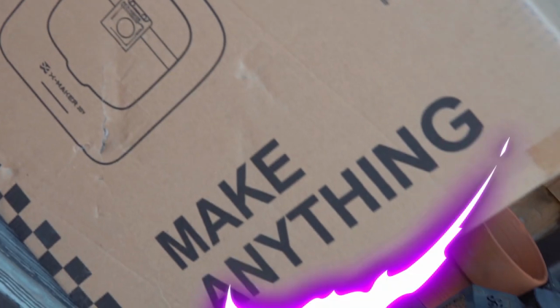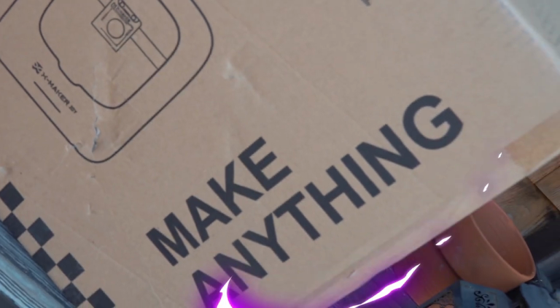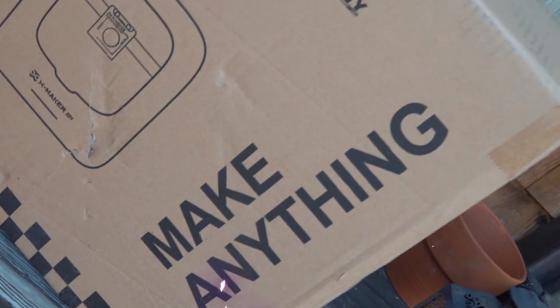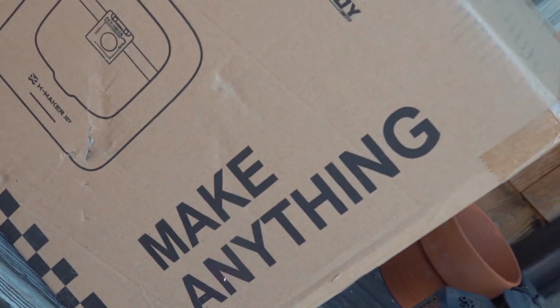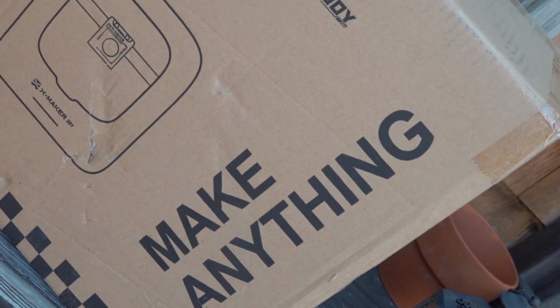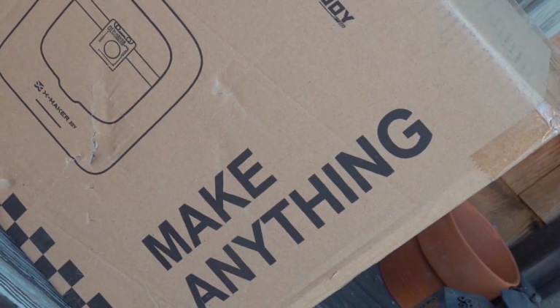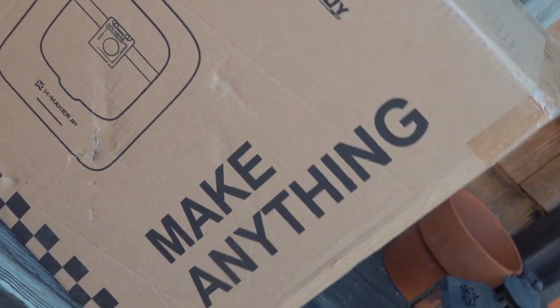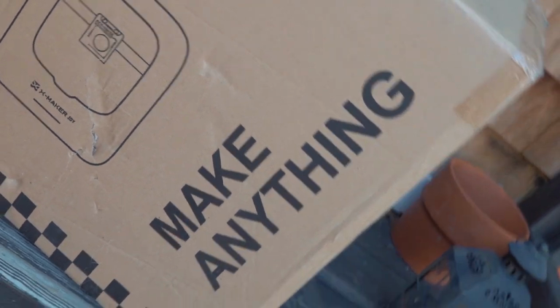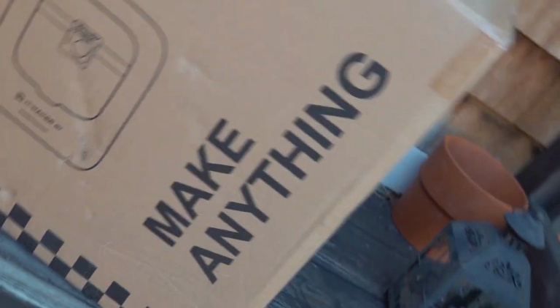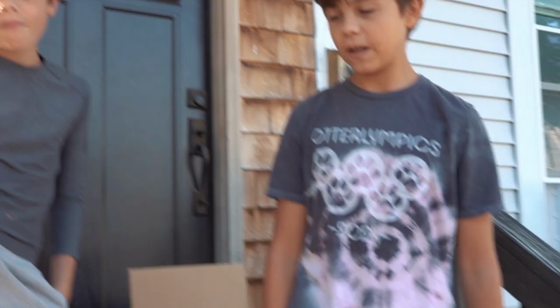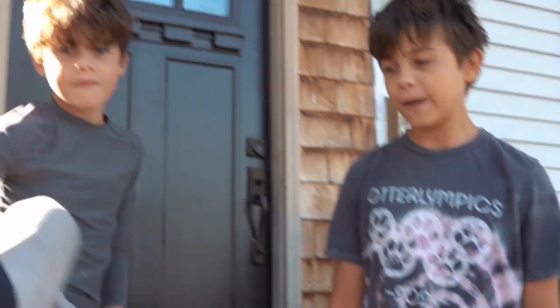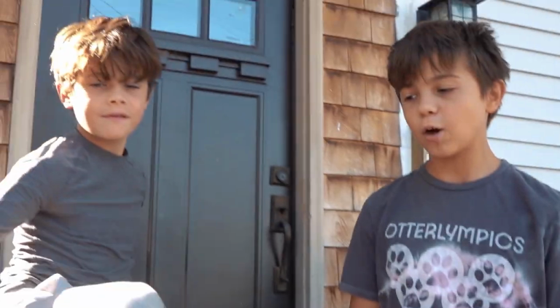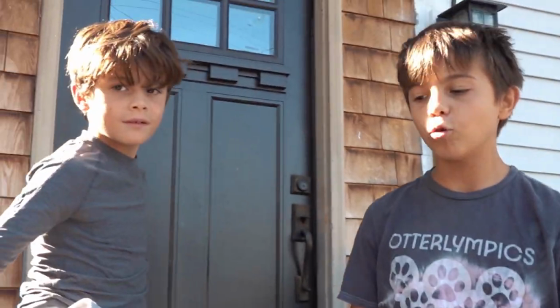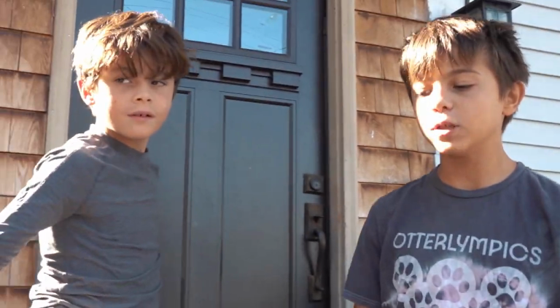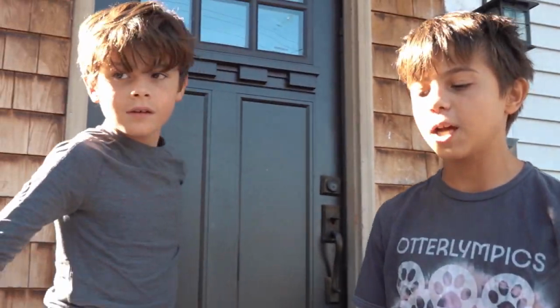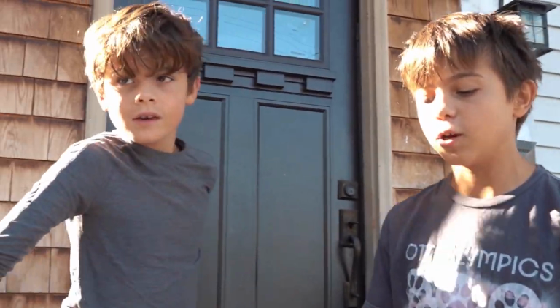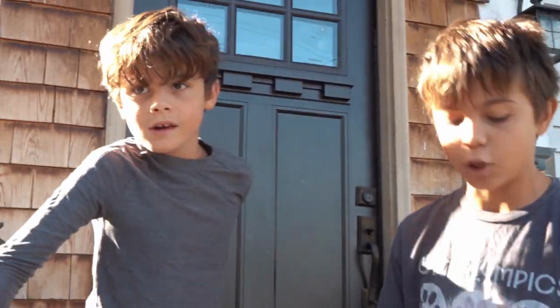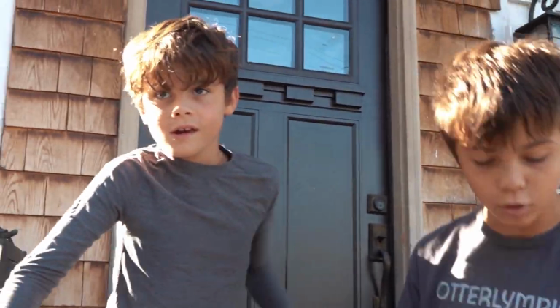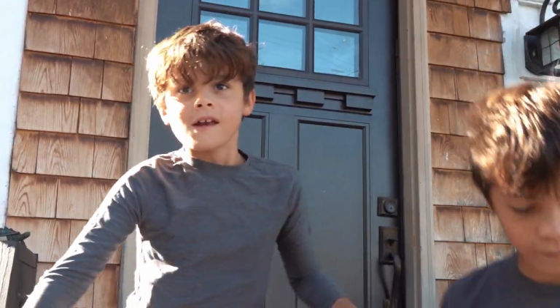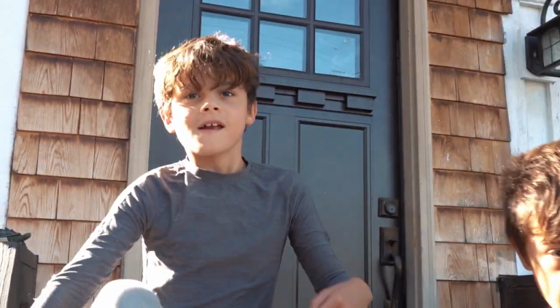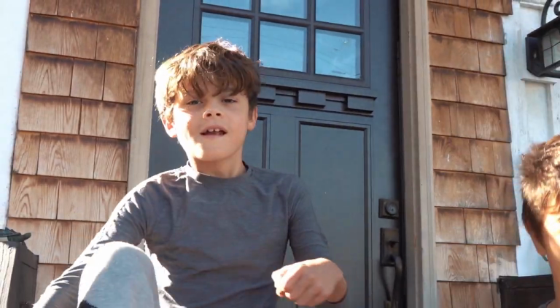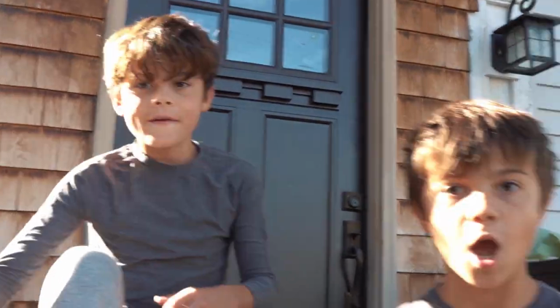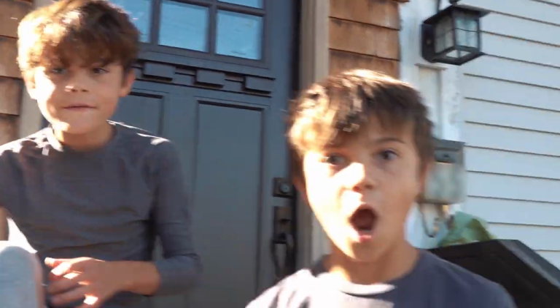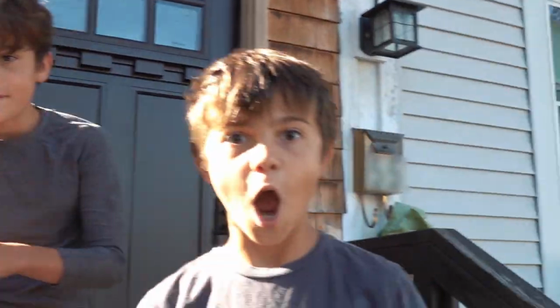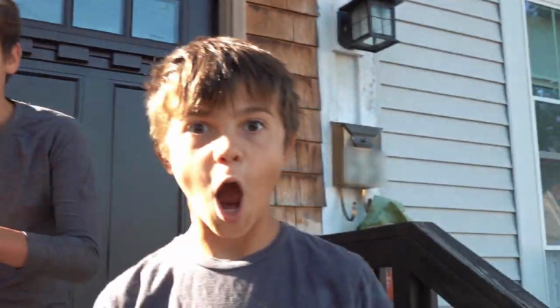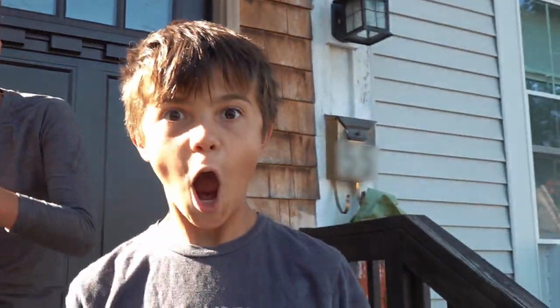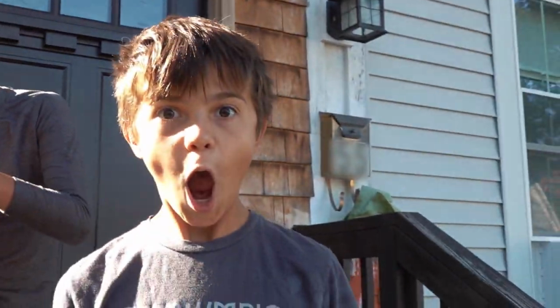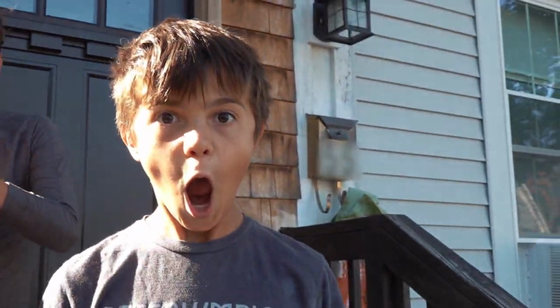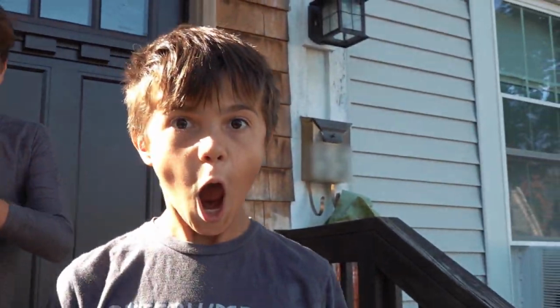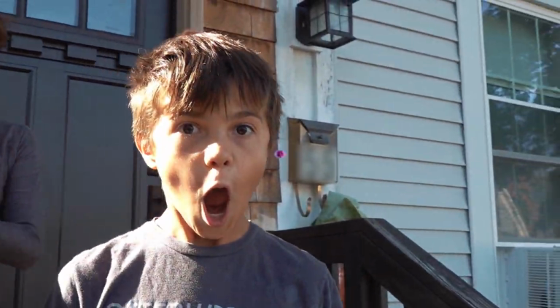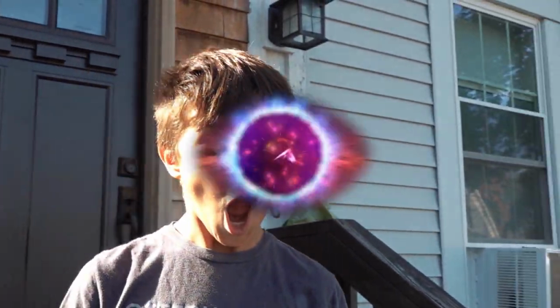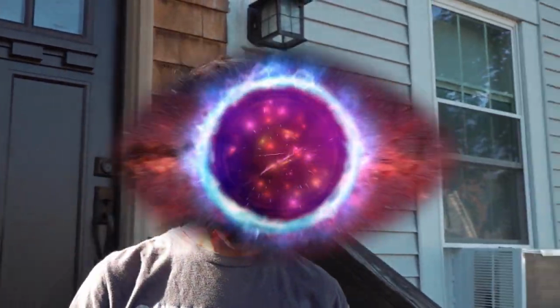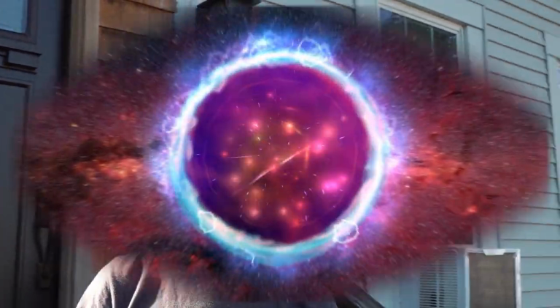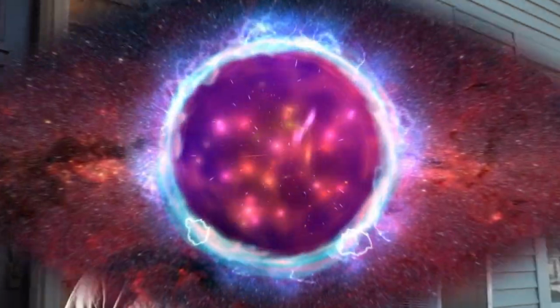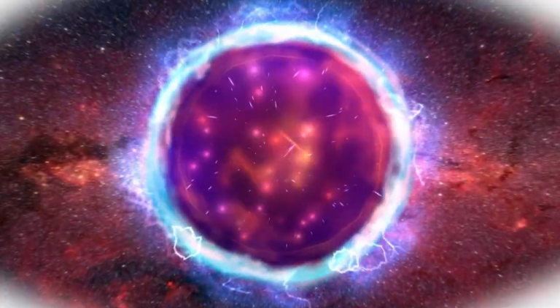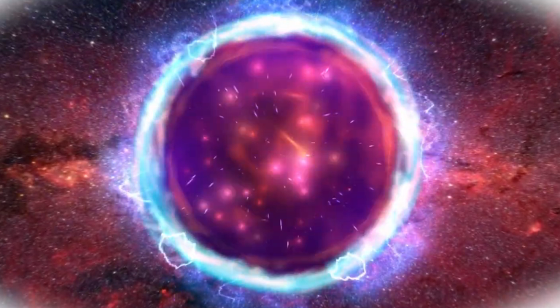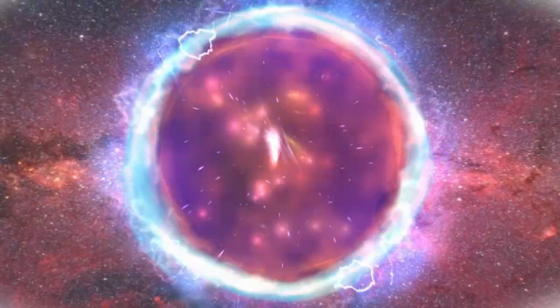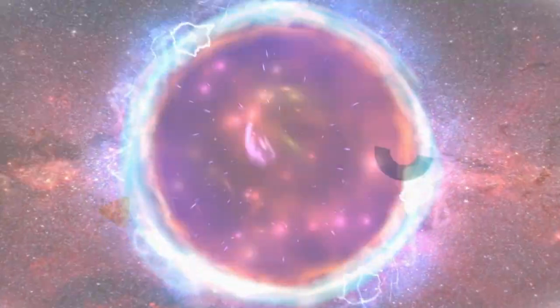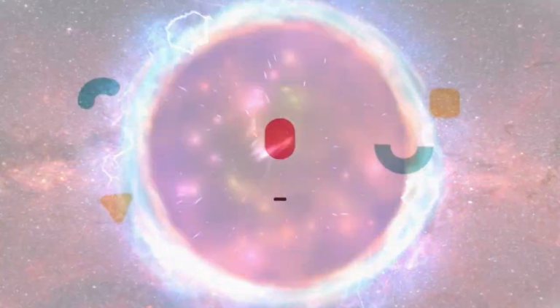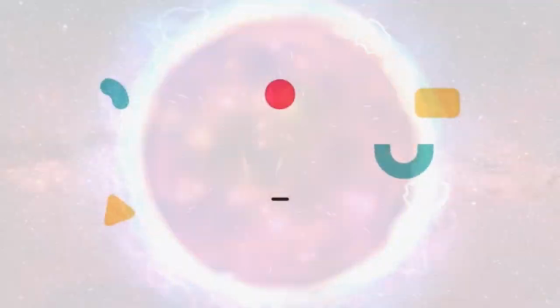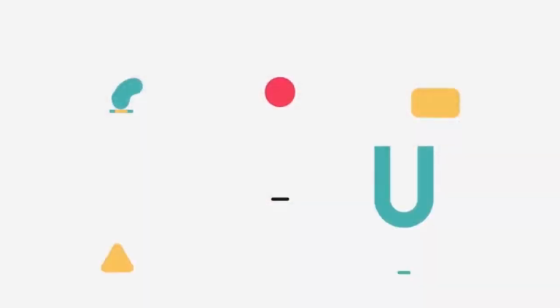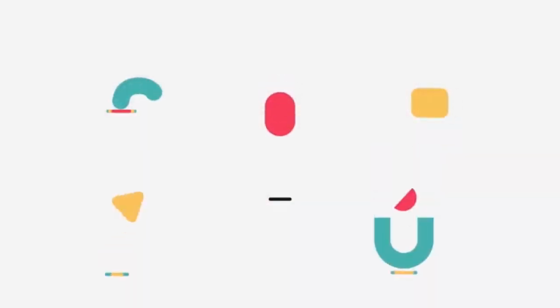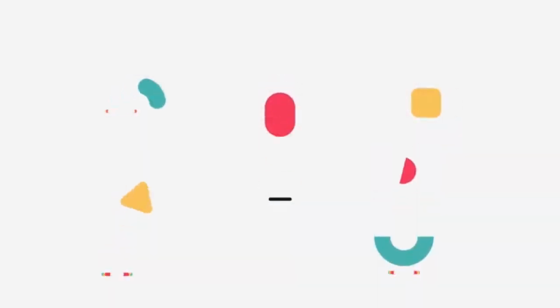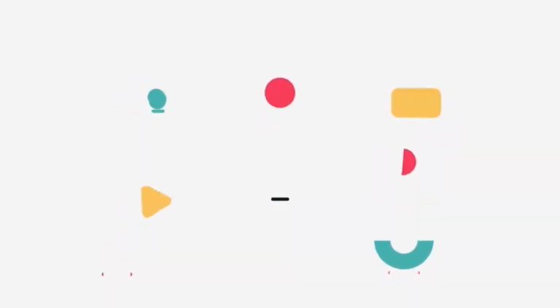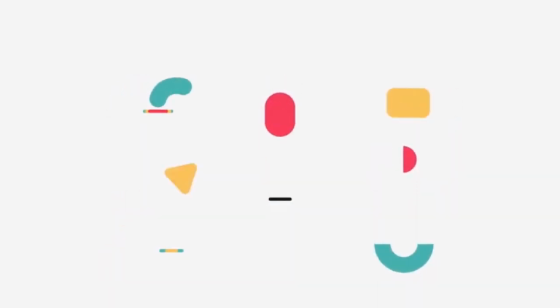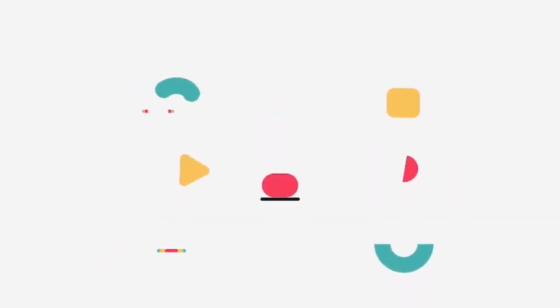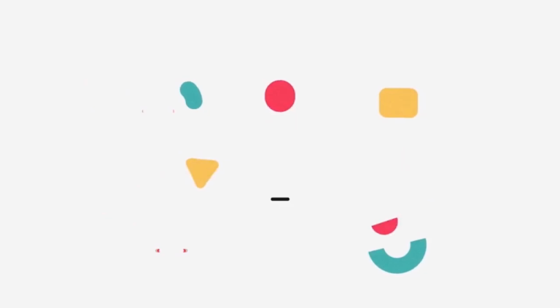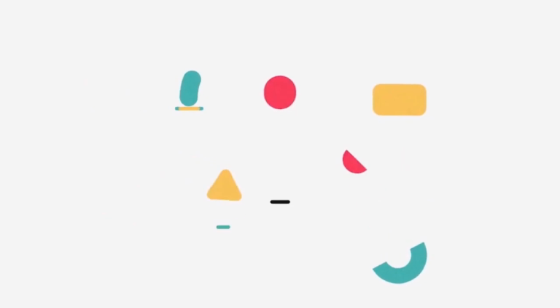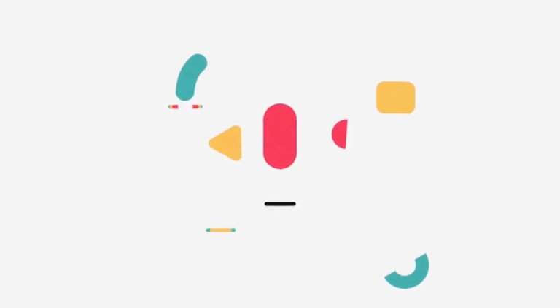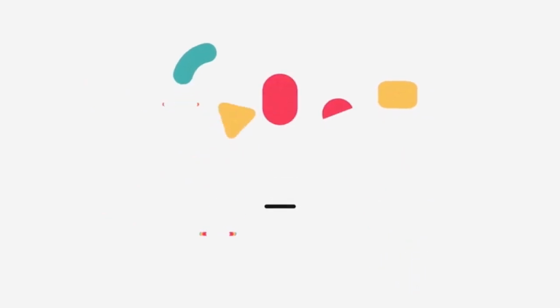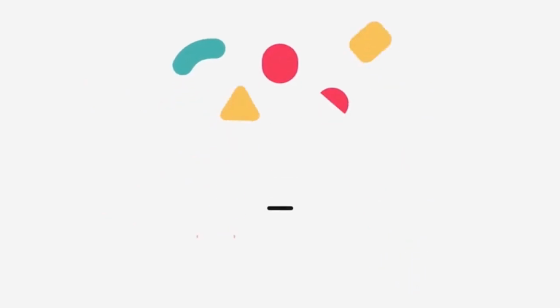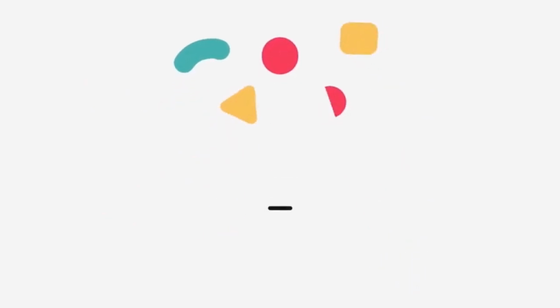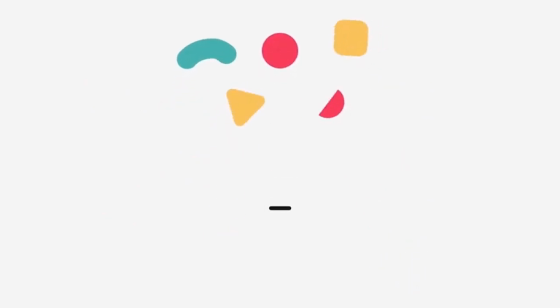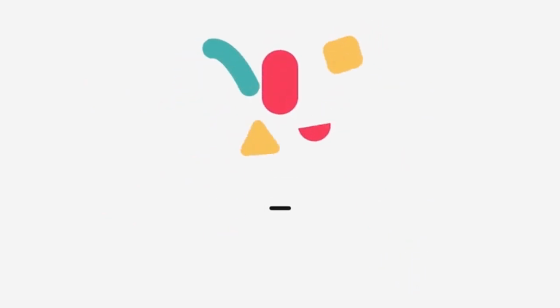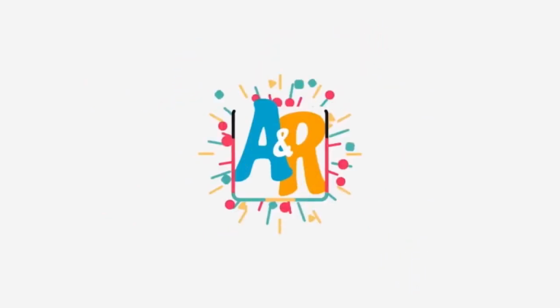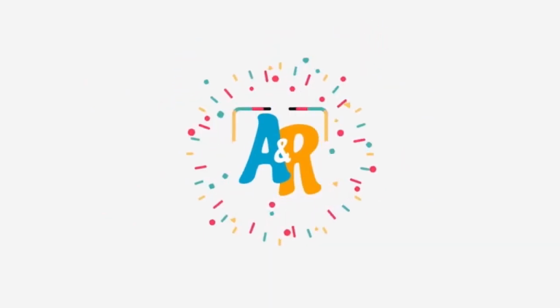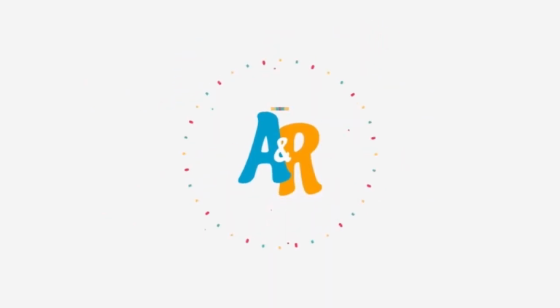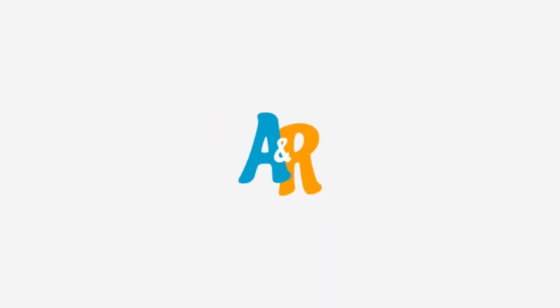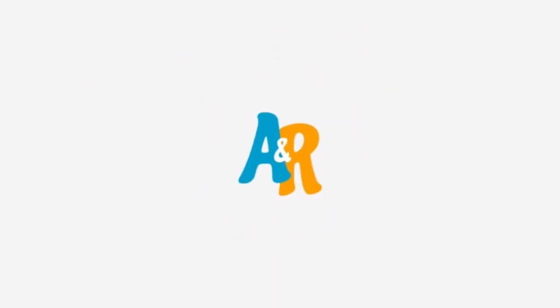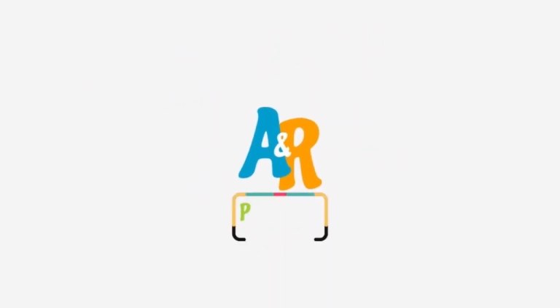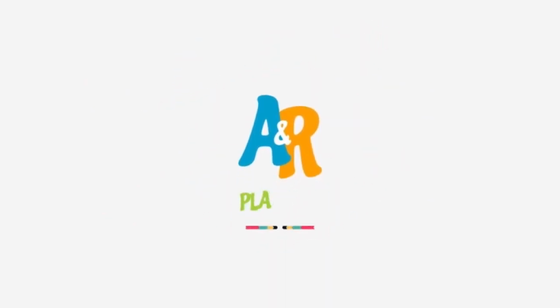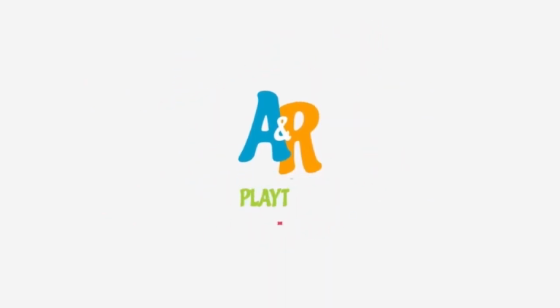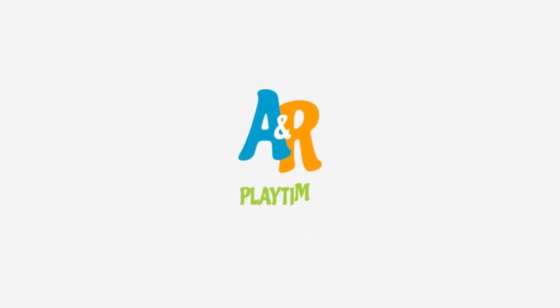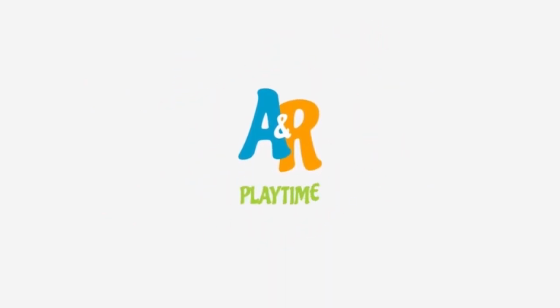You can make anything. You can make a whole entire universe. Welcome to Adam and Ryan's Playtime!